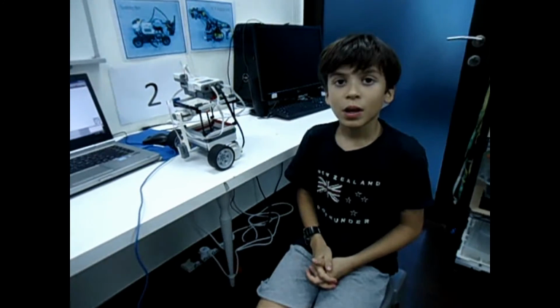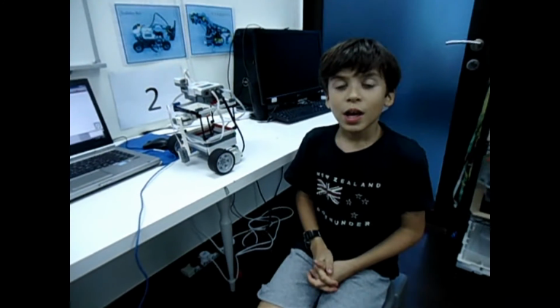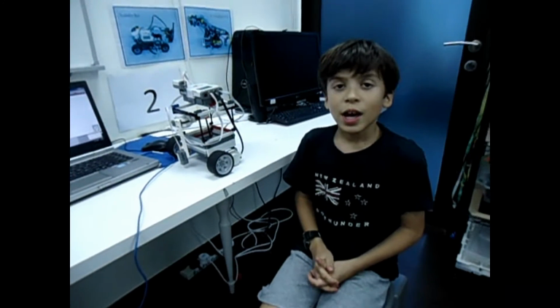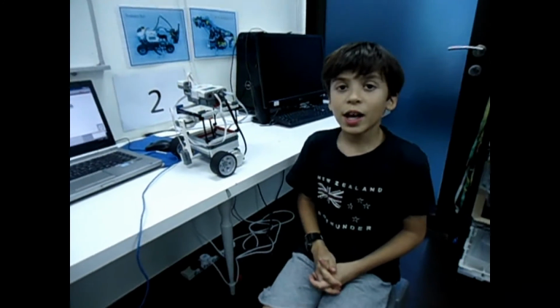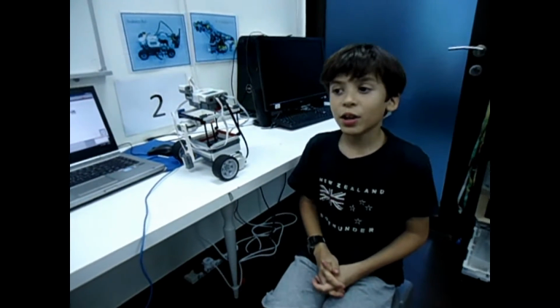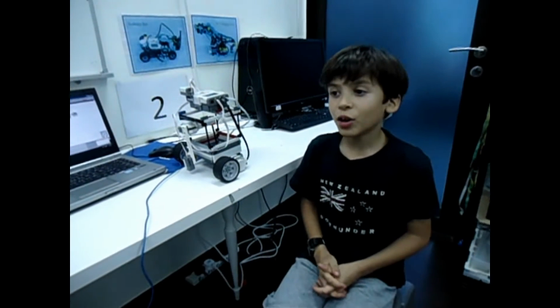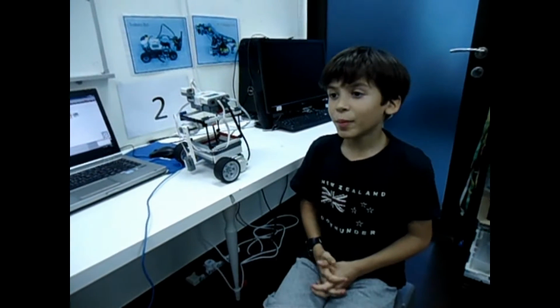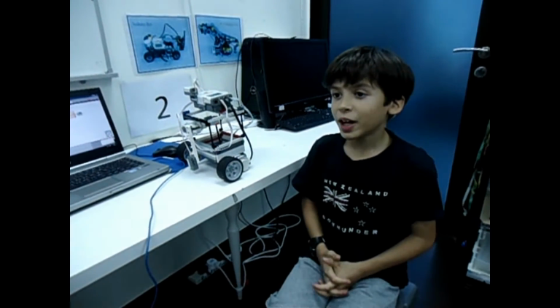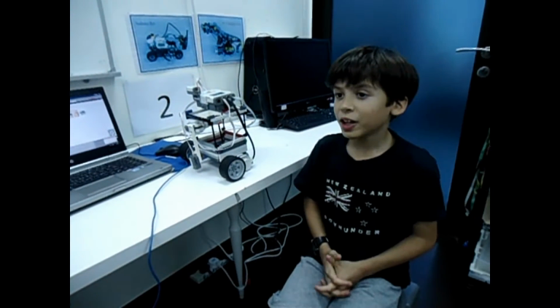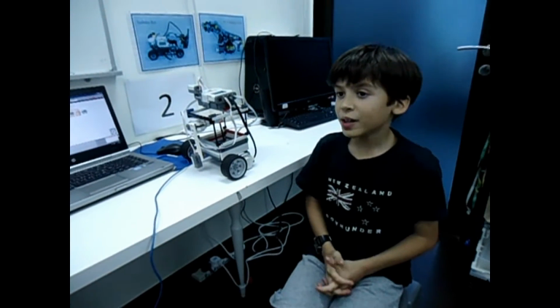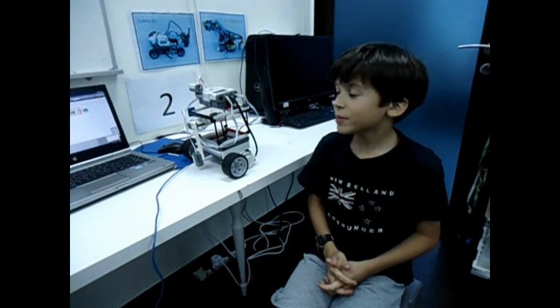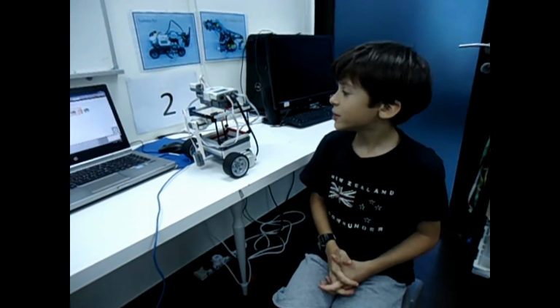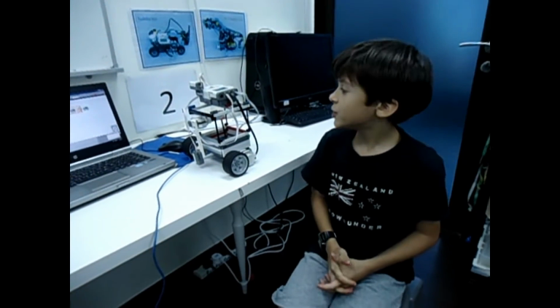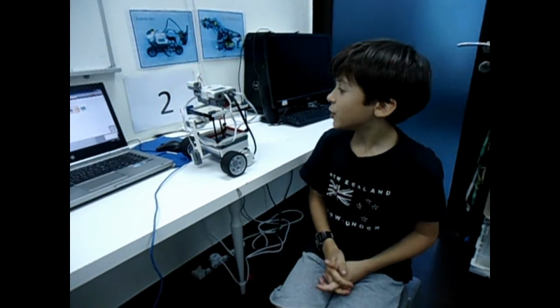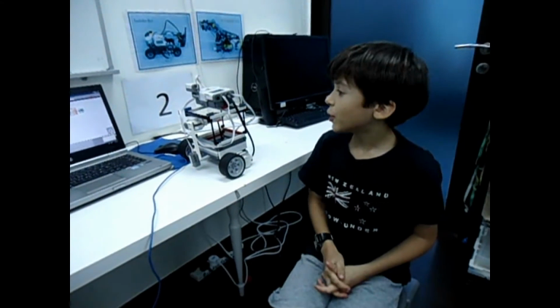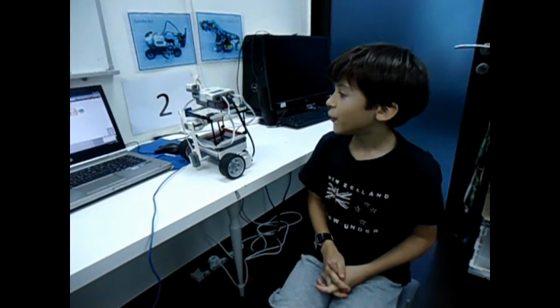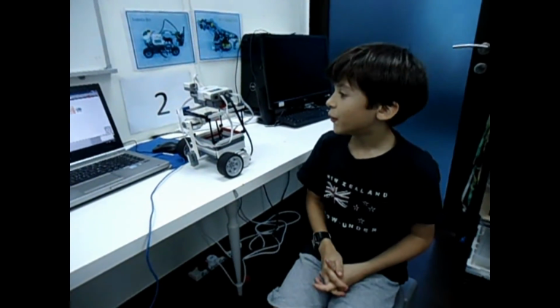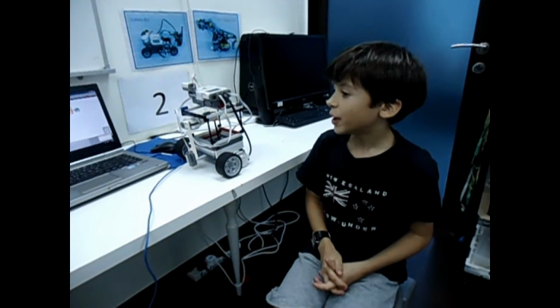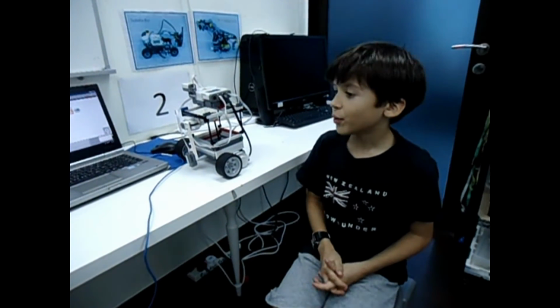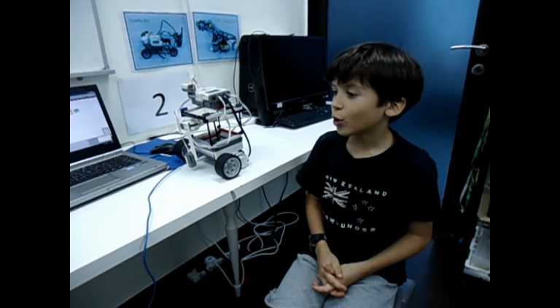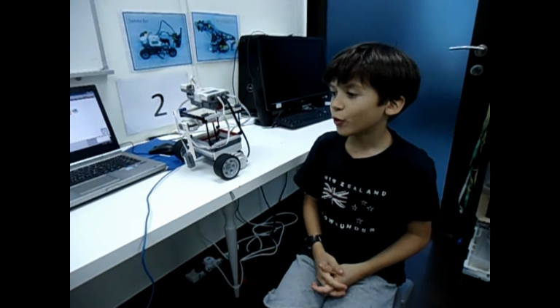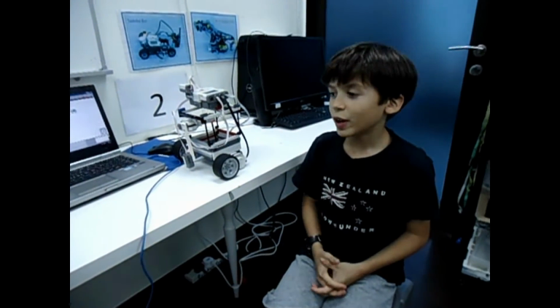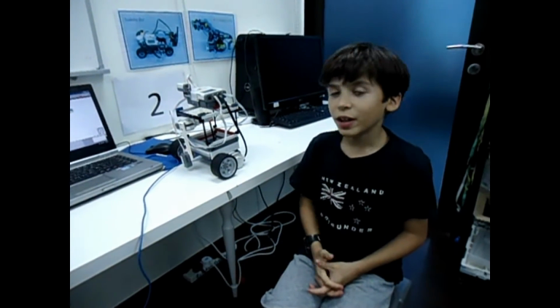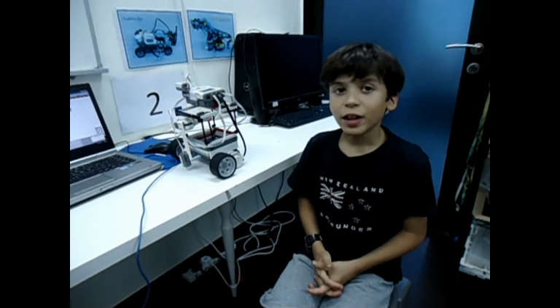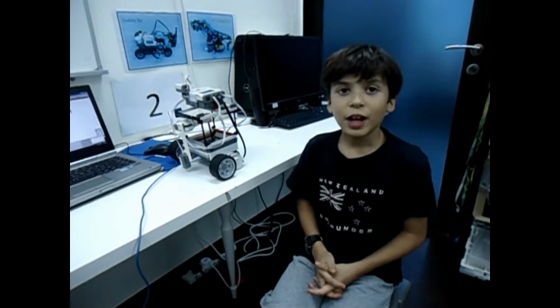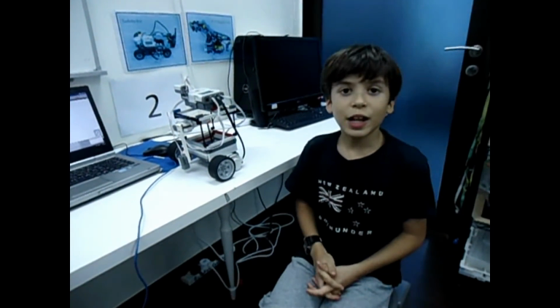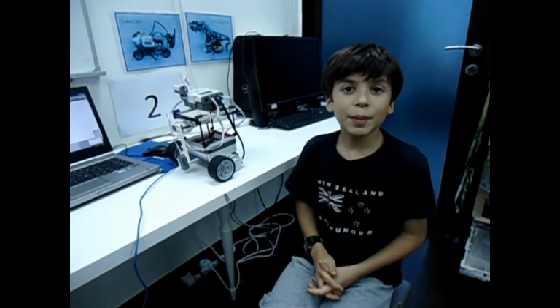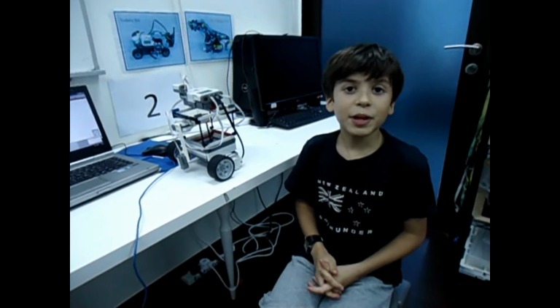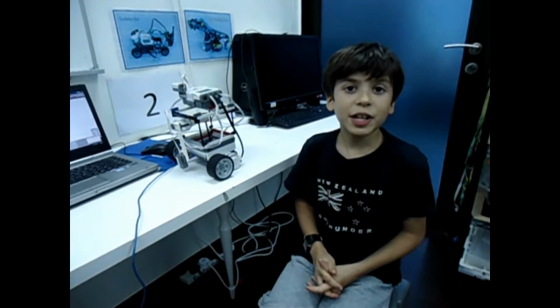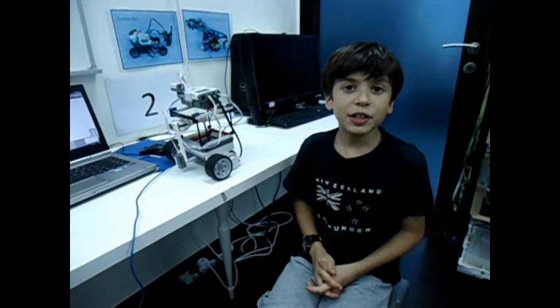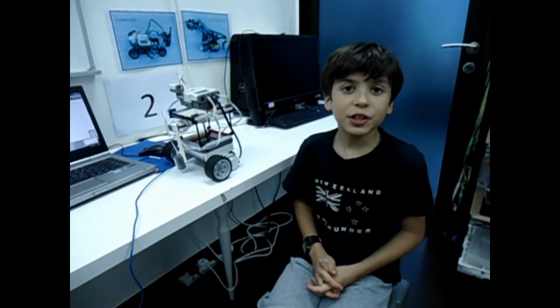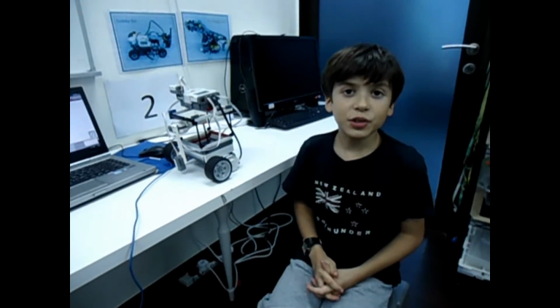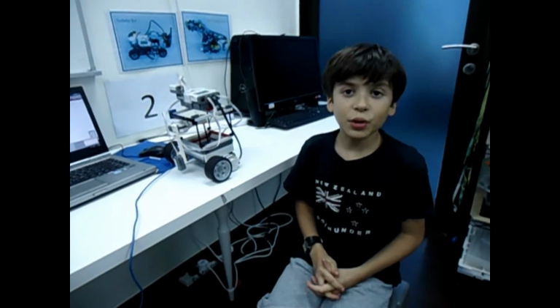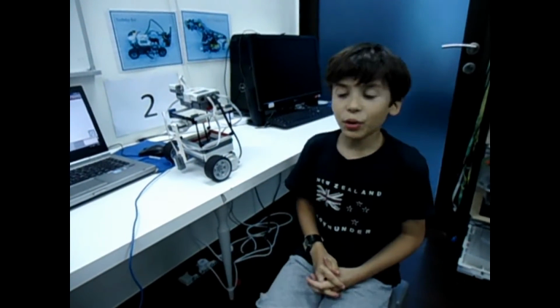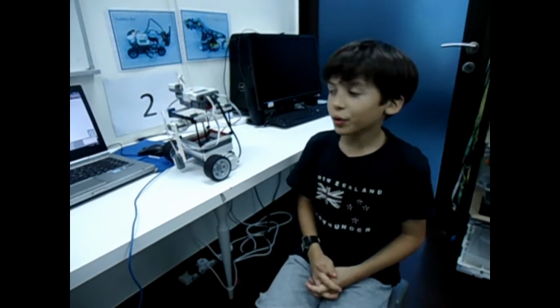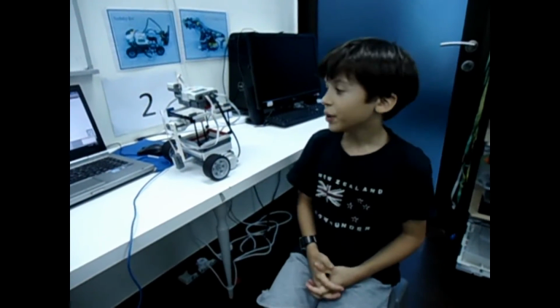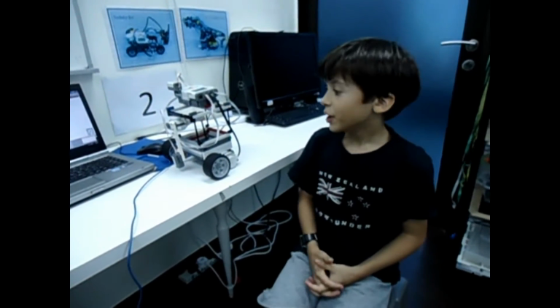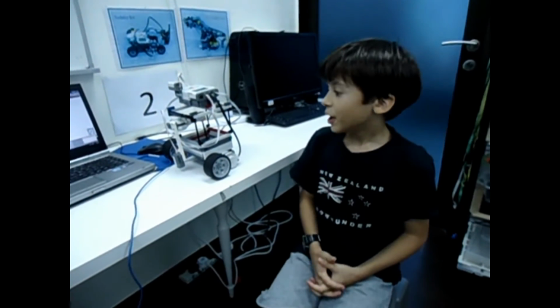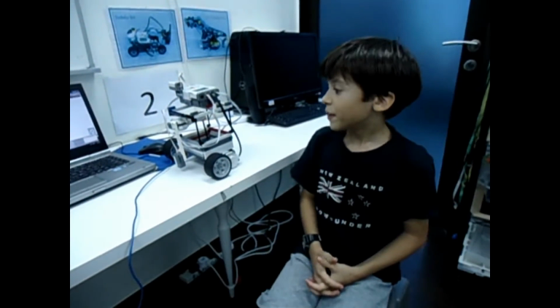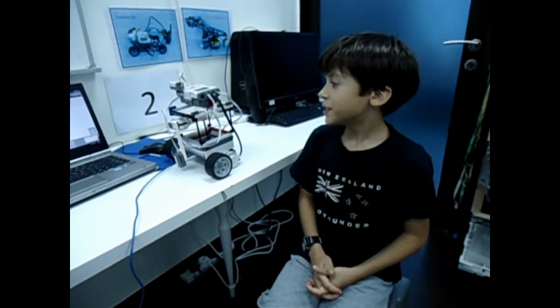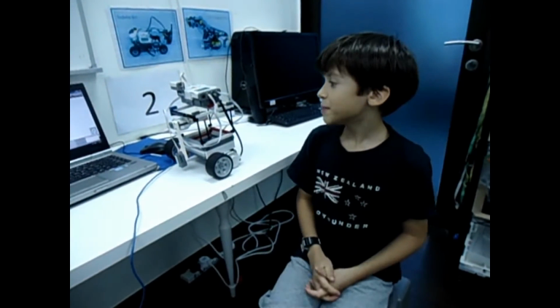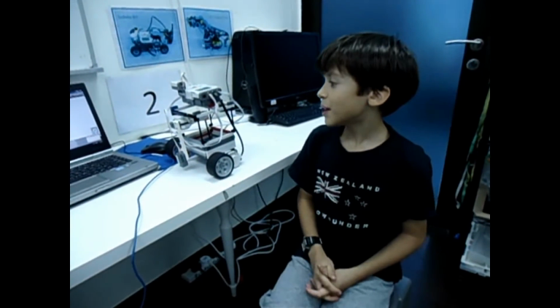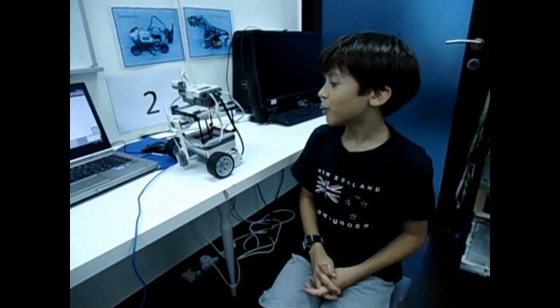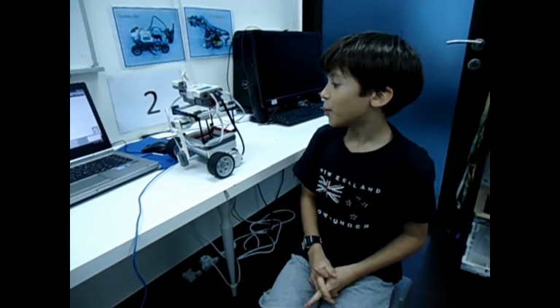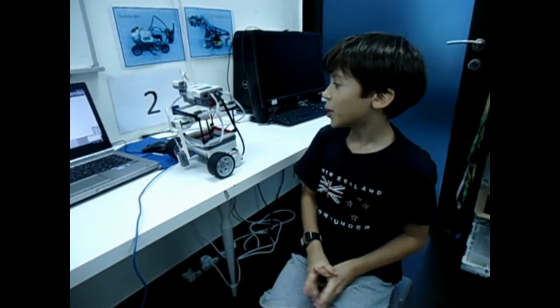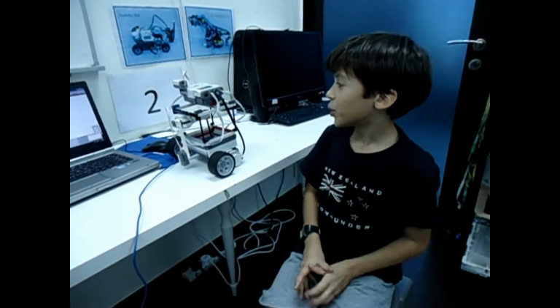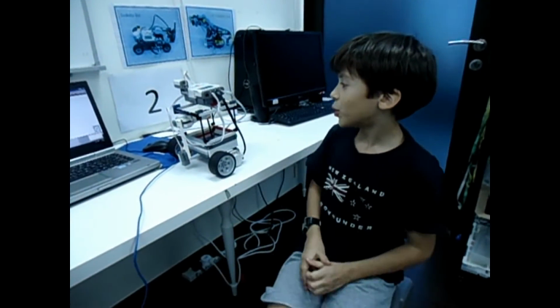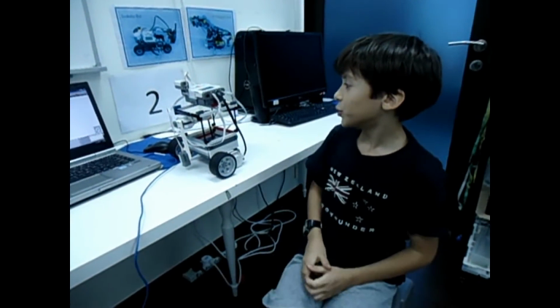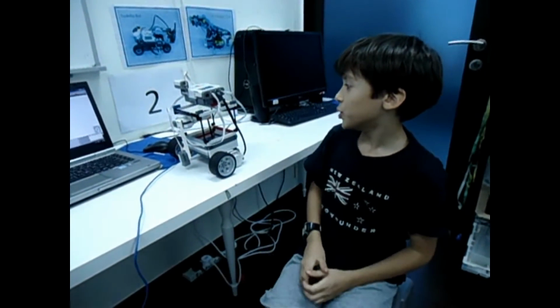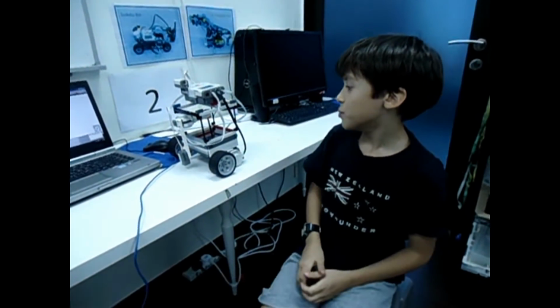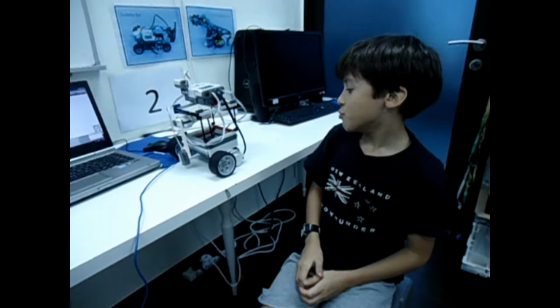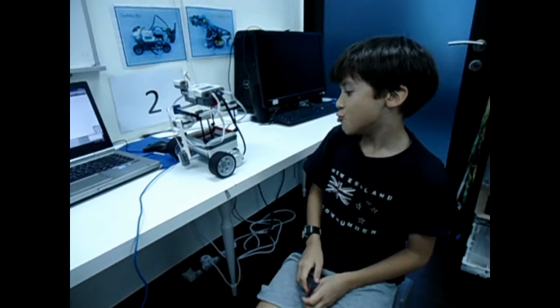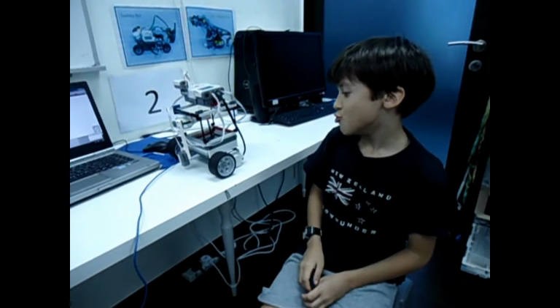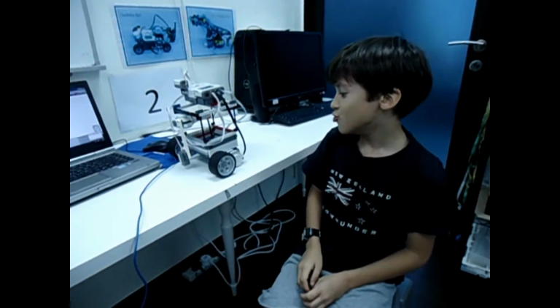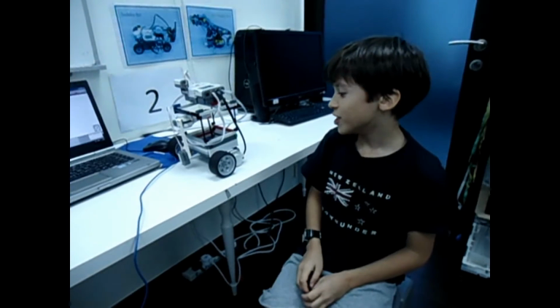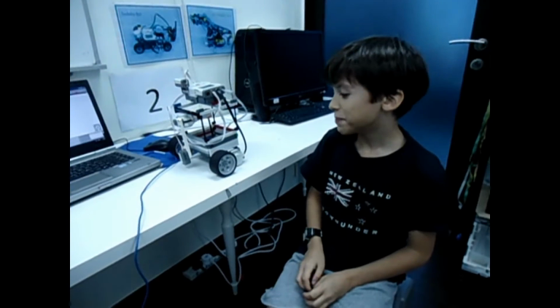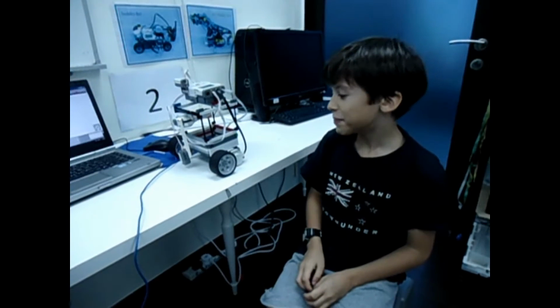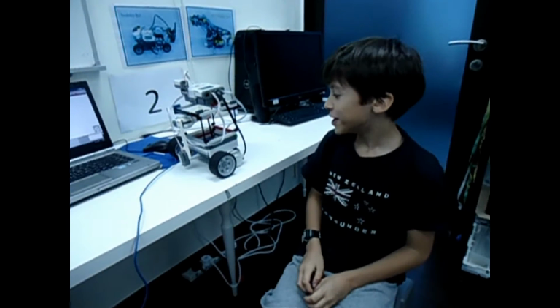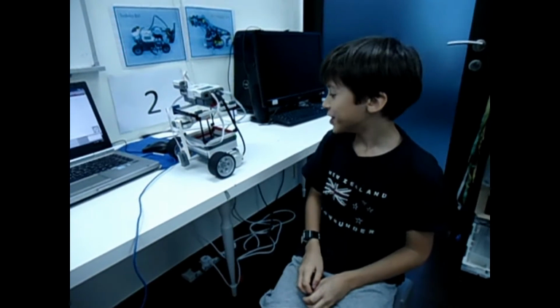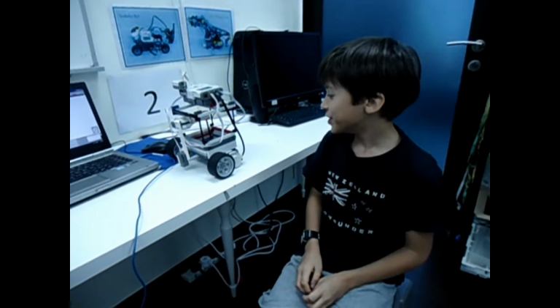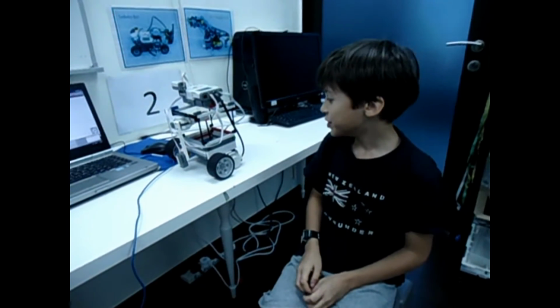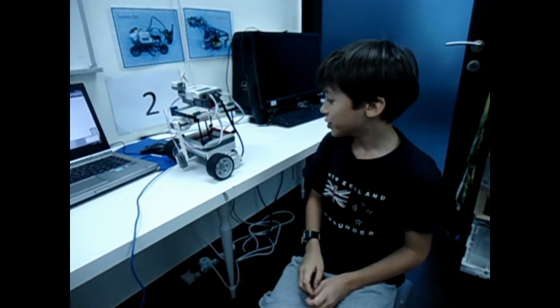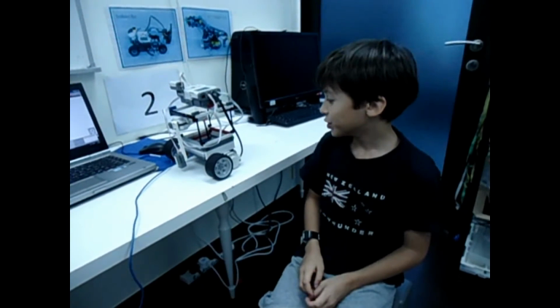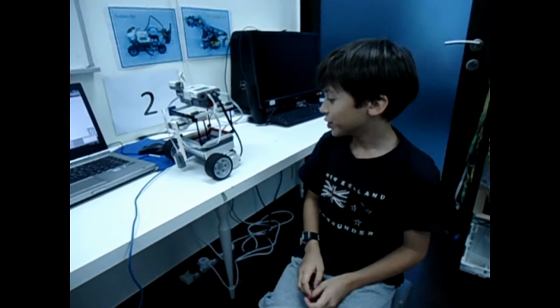Hello, my name is Theodore Fingrove and I'm 8 years old. This is my robot called the Ring Blender.